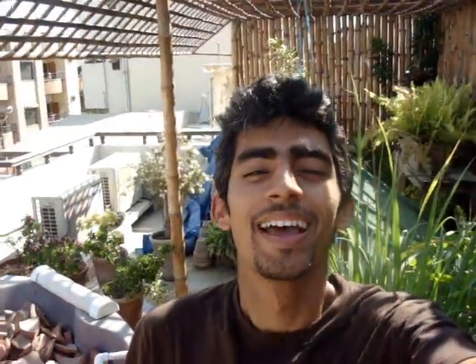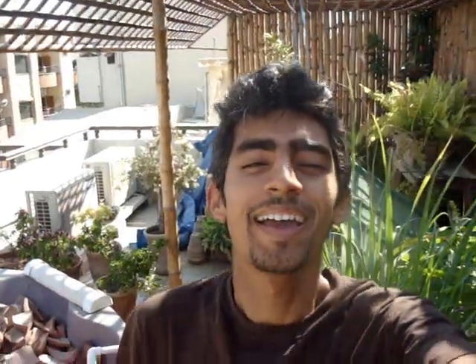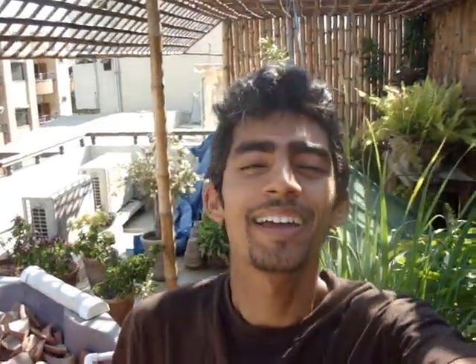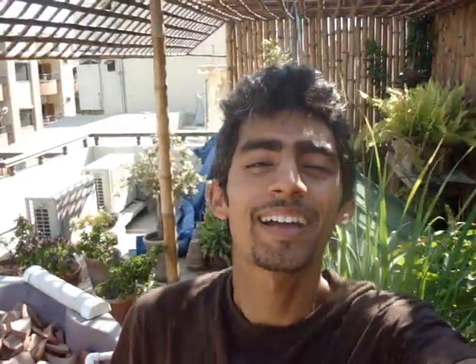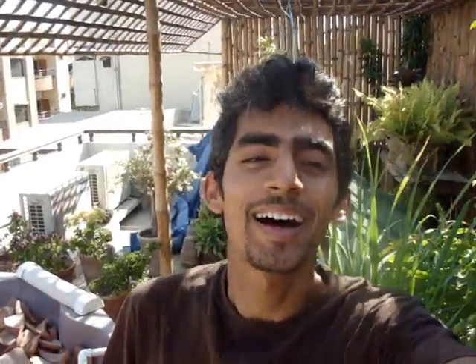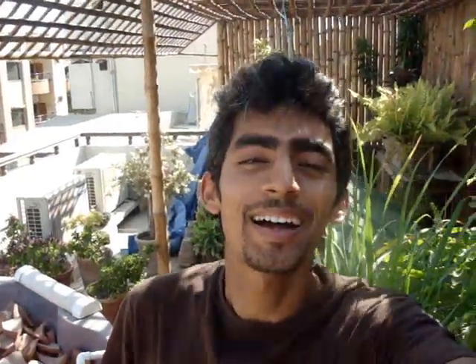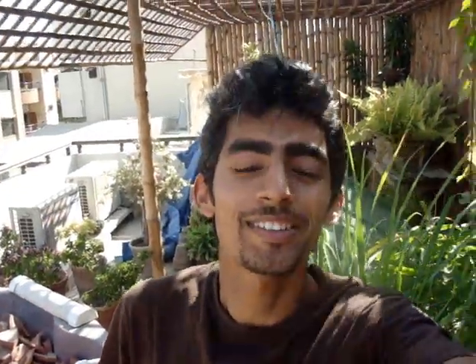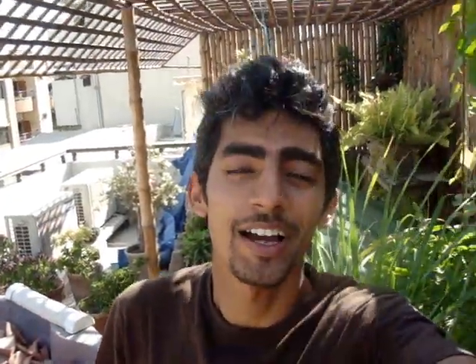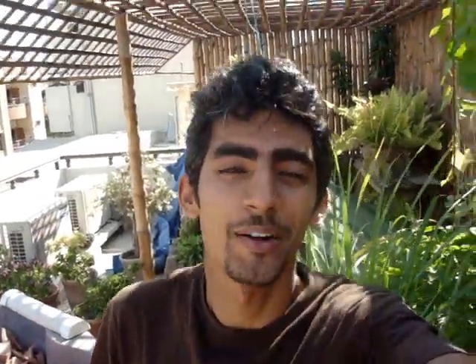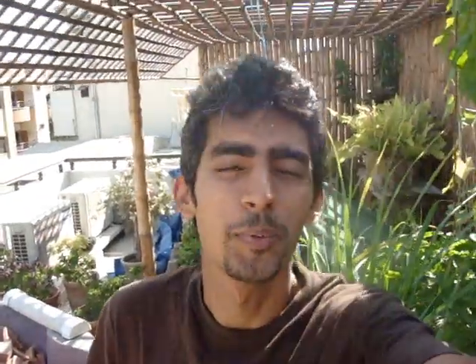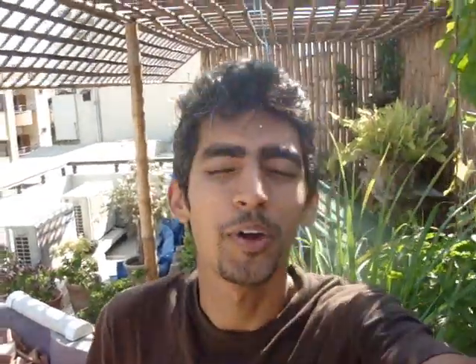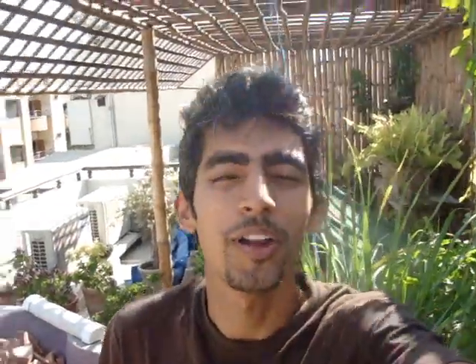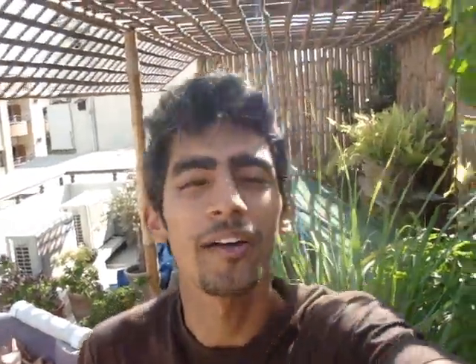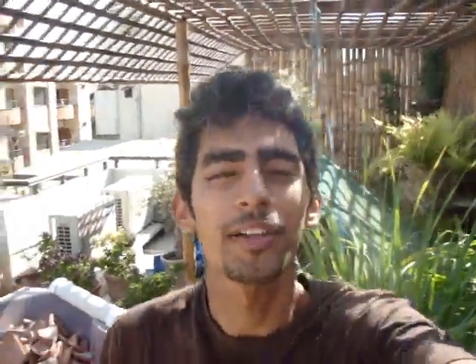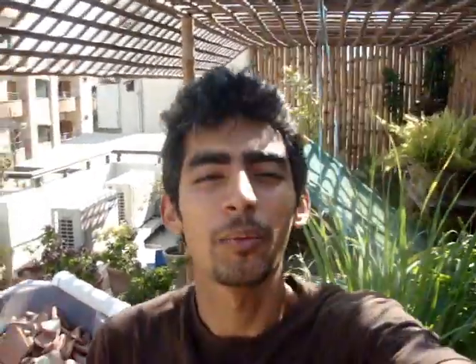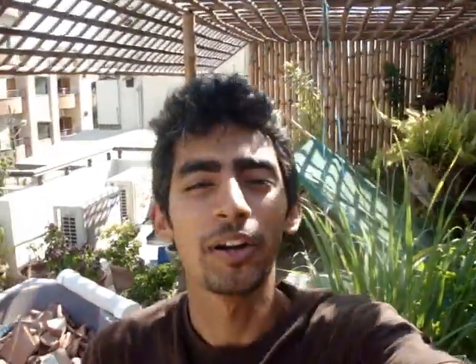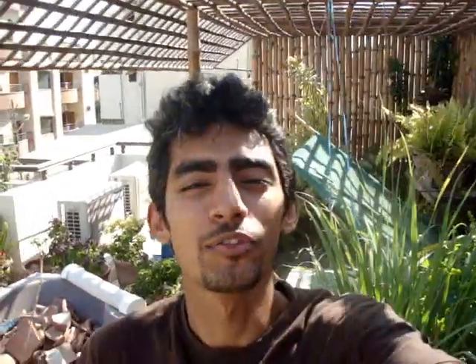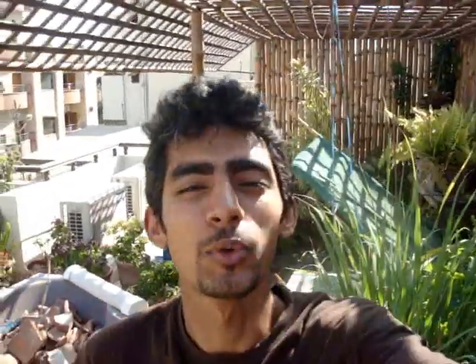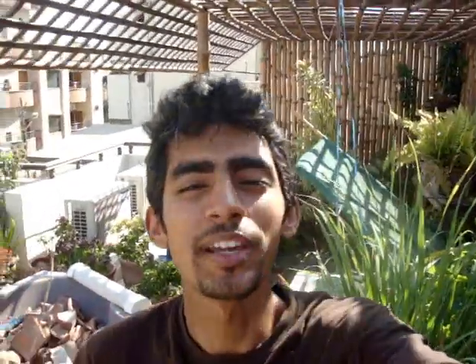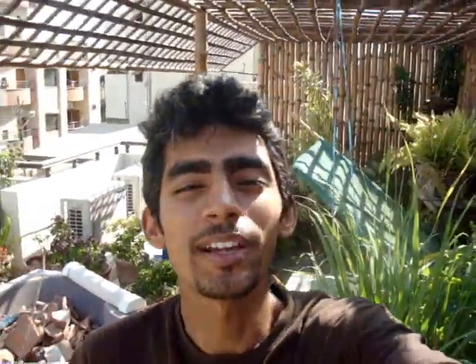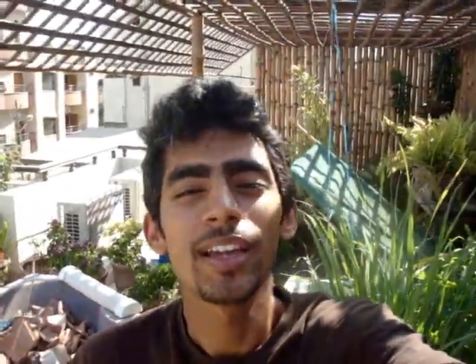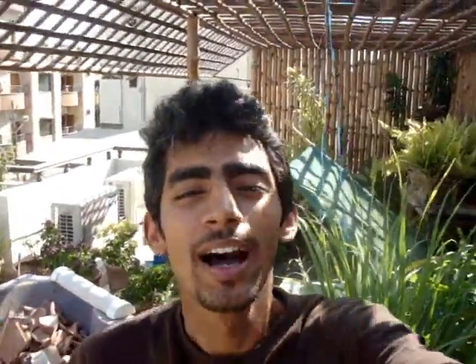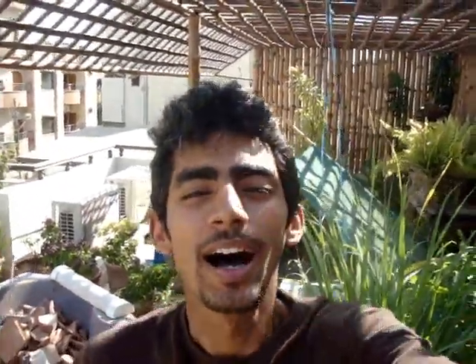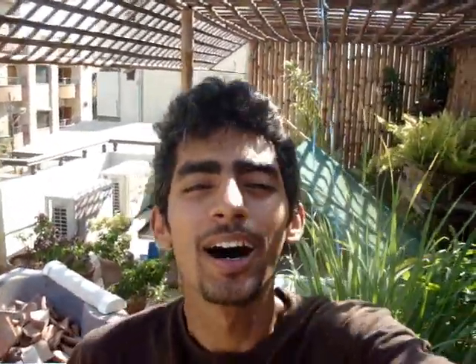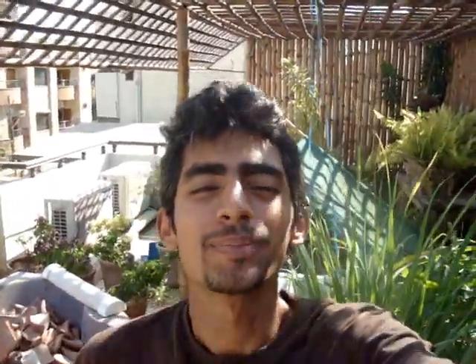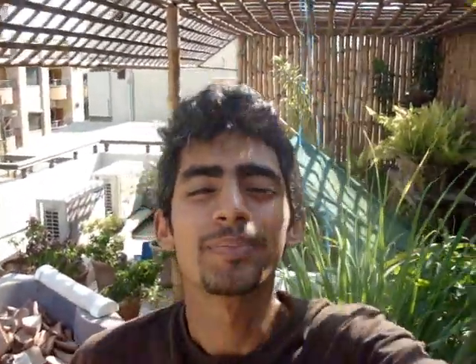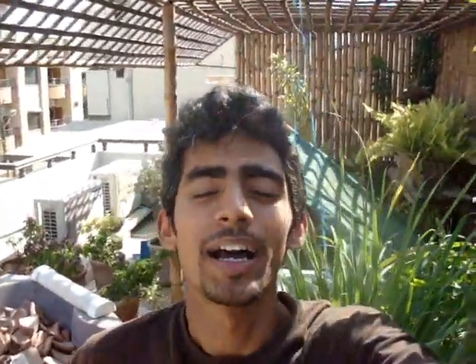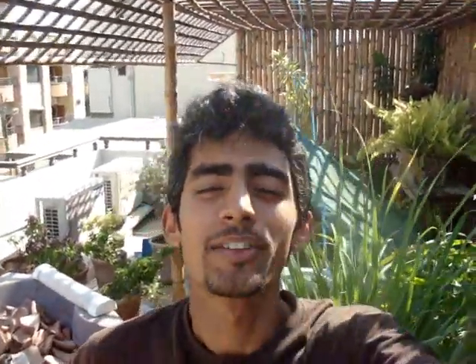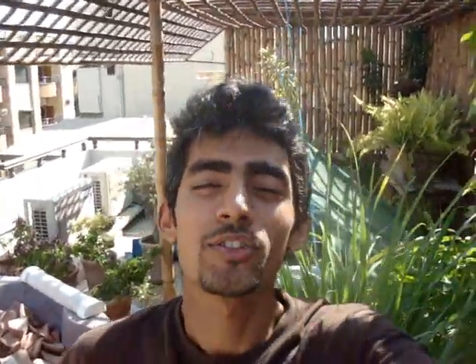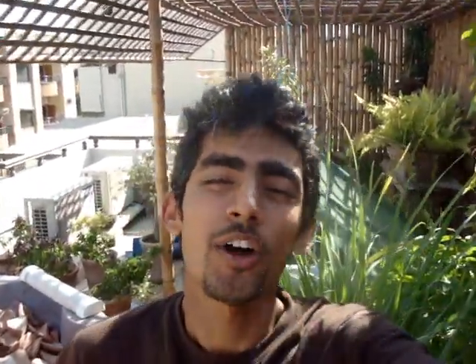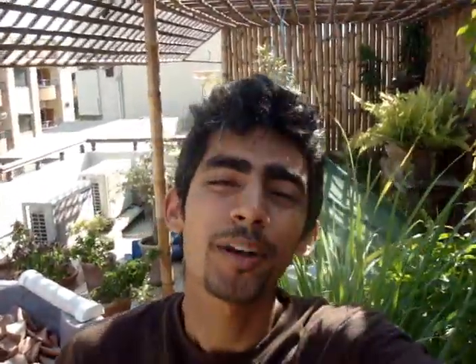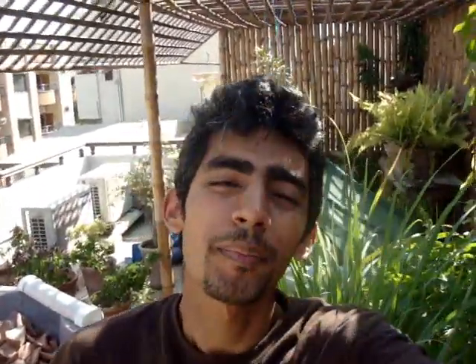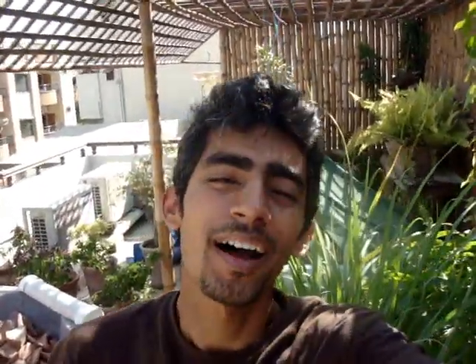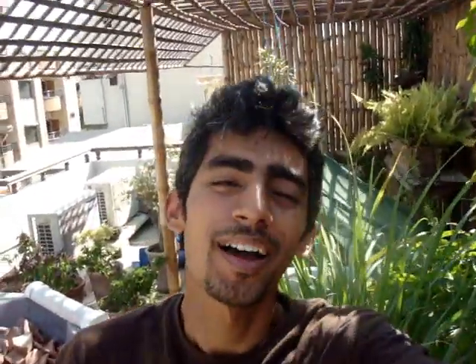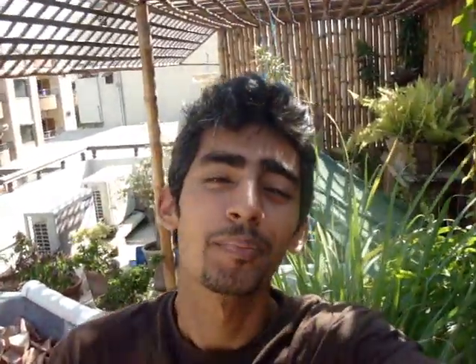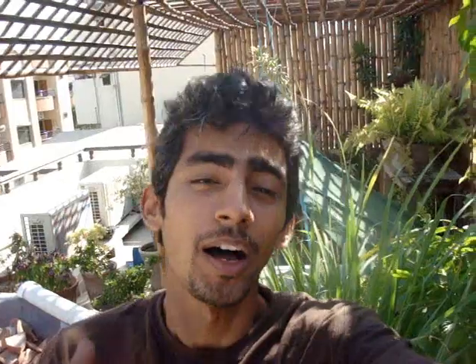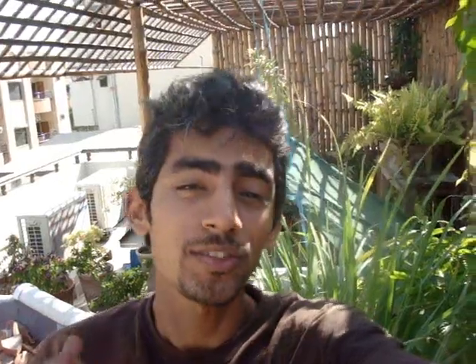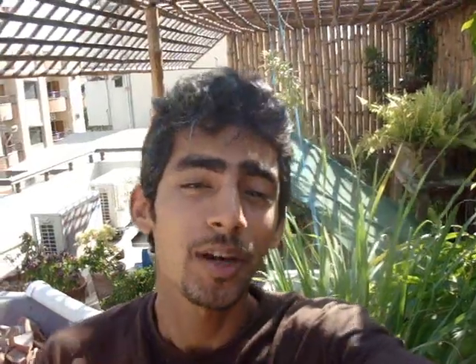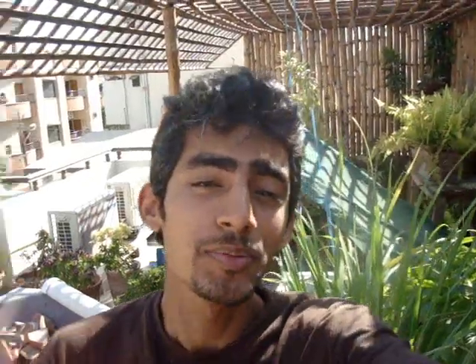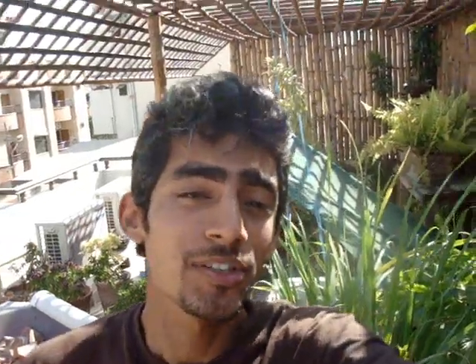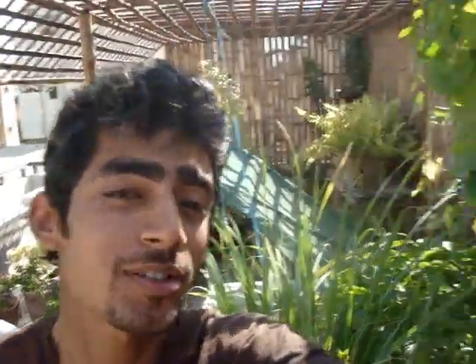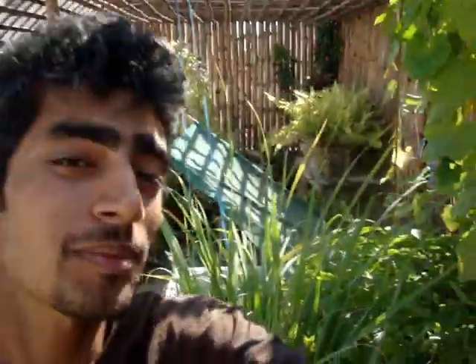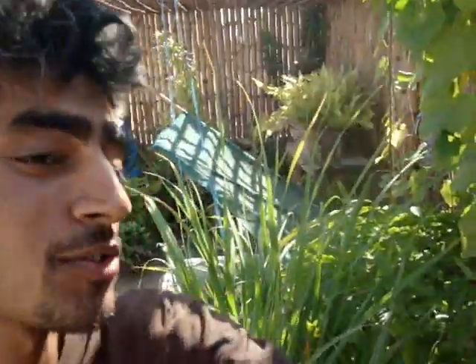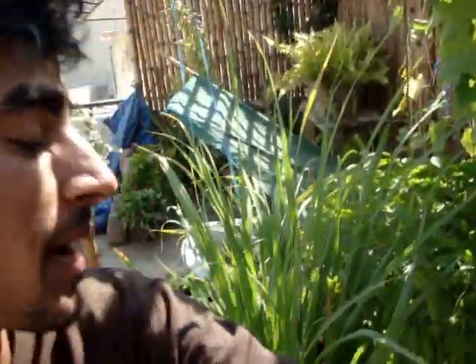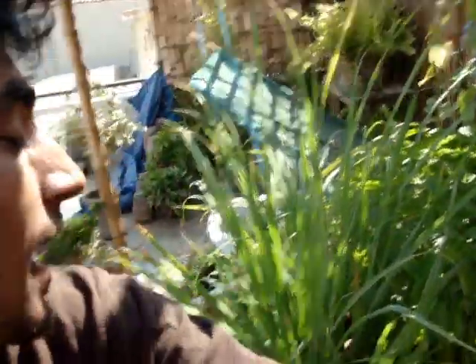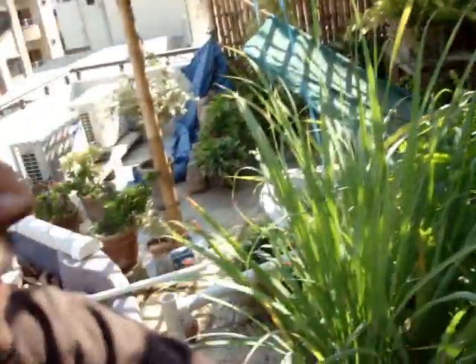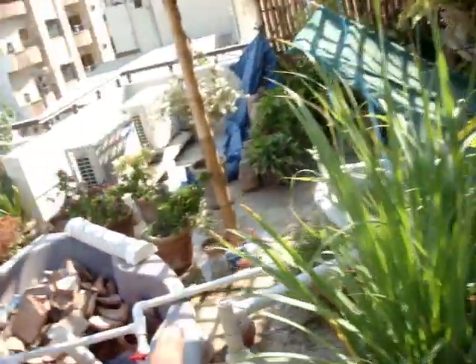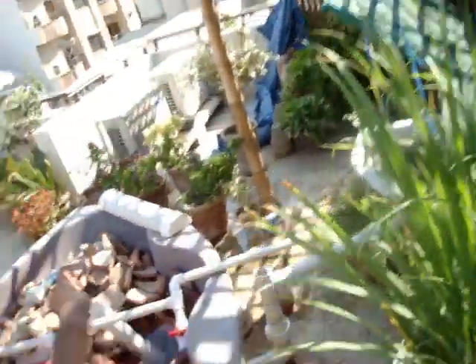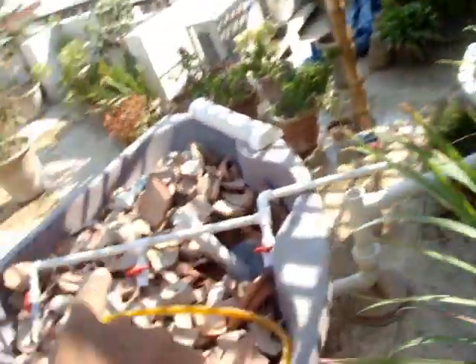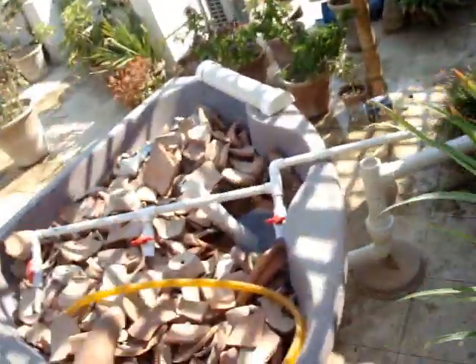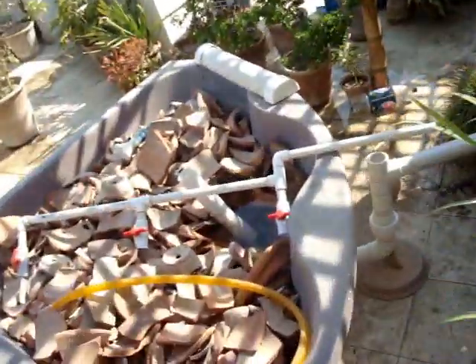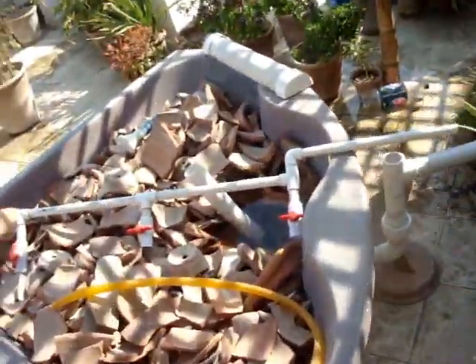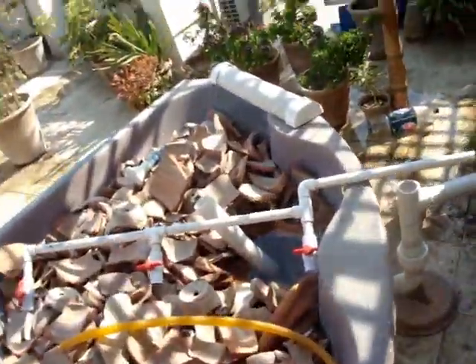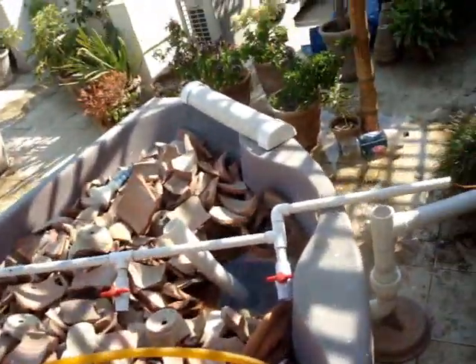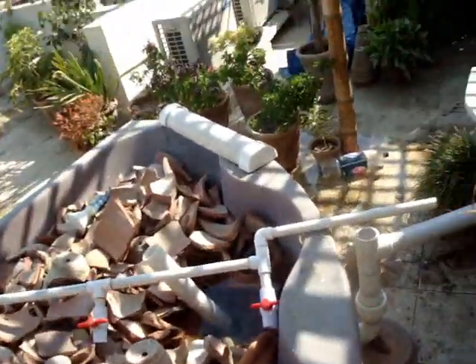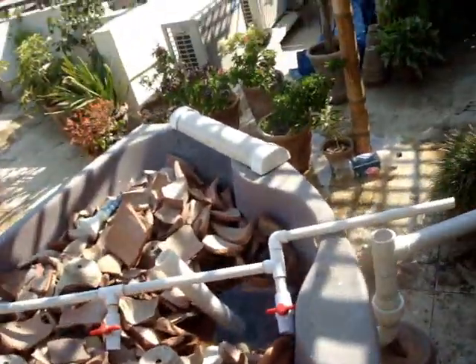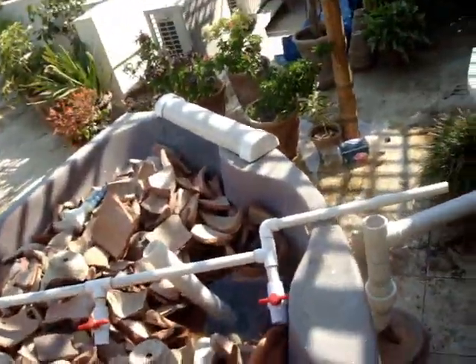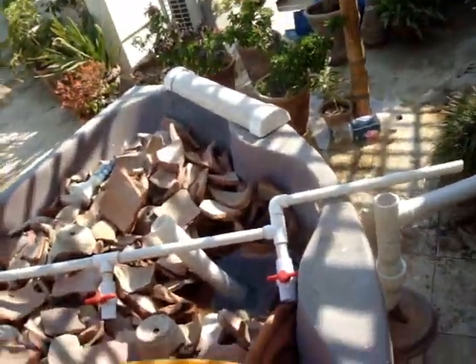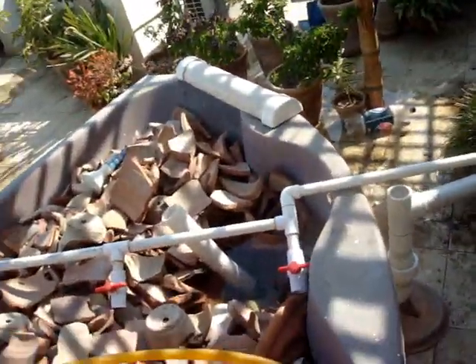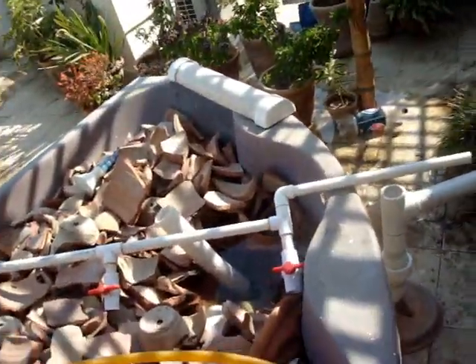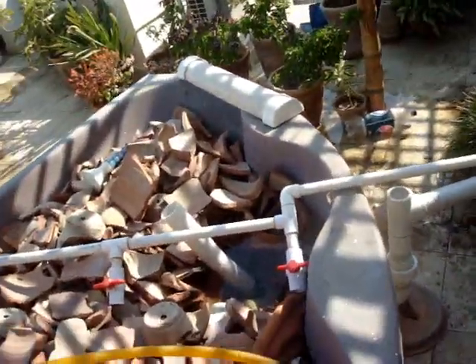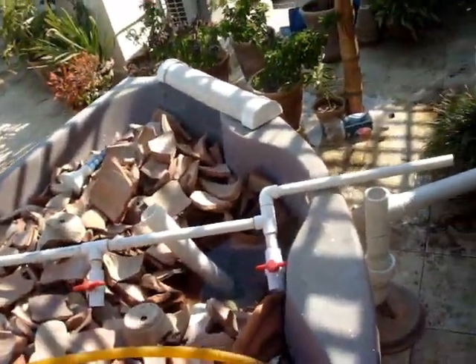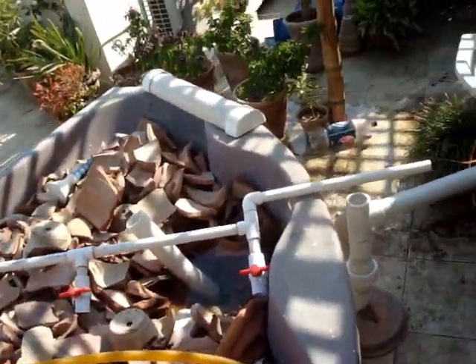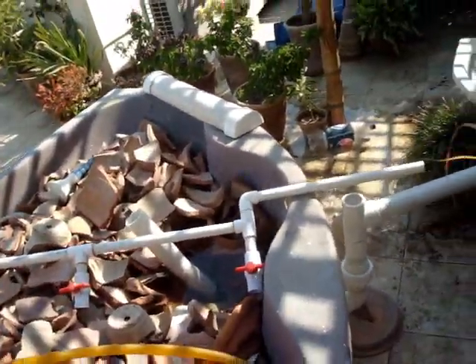Hey guys, I hope you're all having a wonderful week. I just got my bath stop system that's behind me right there all fixed up.